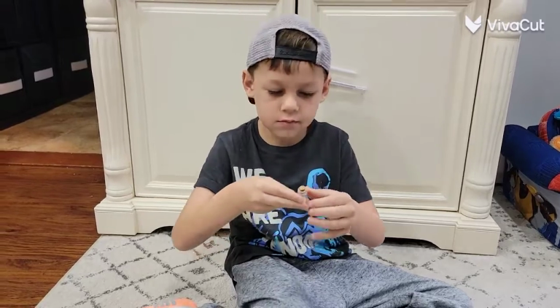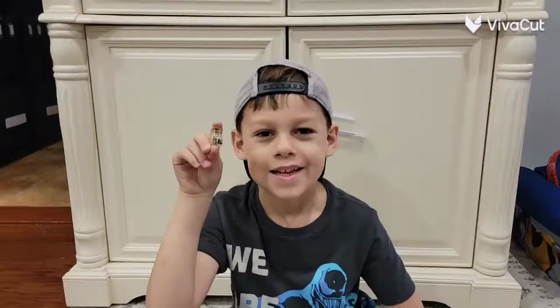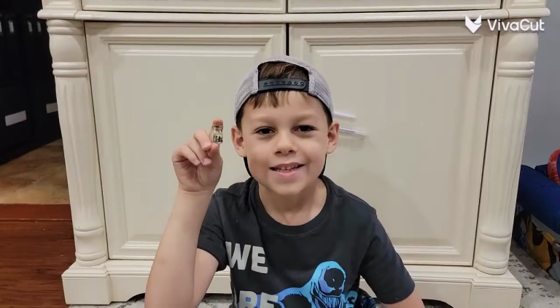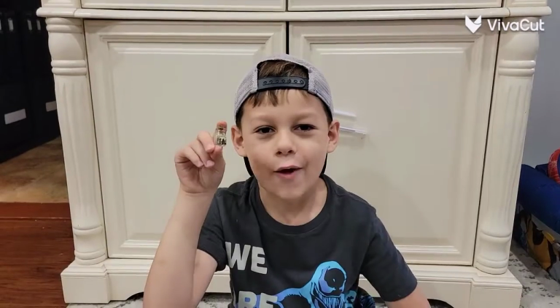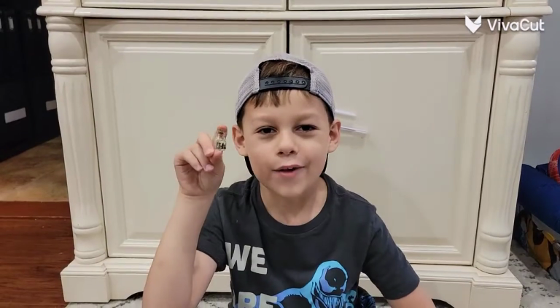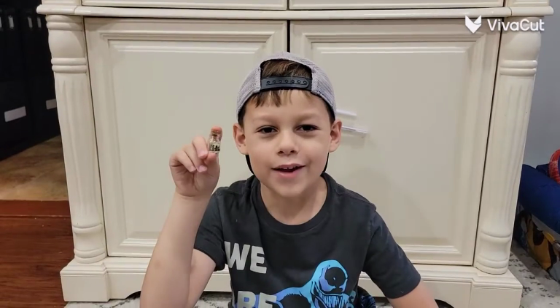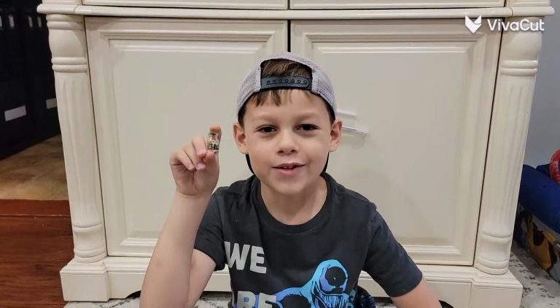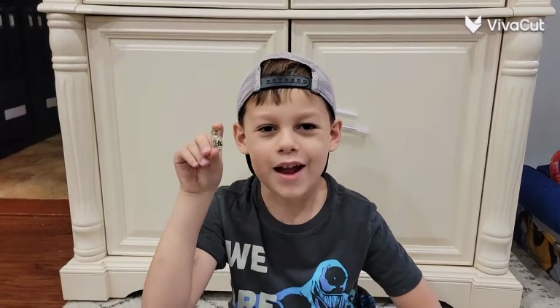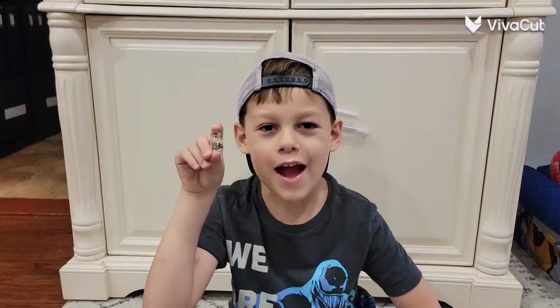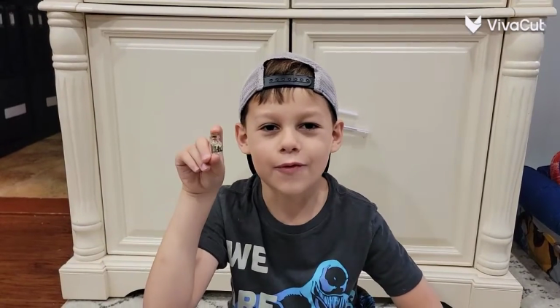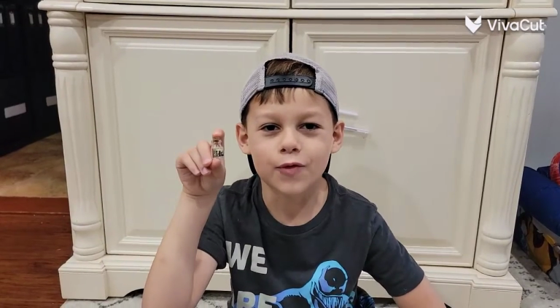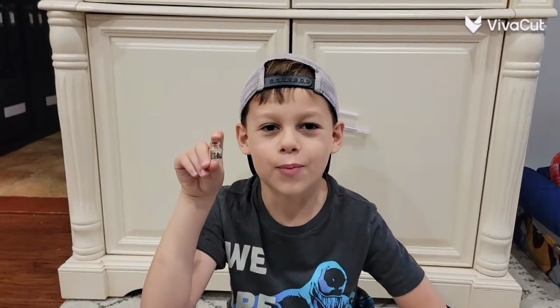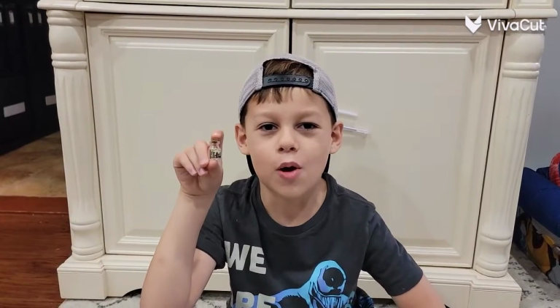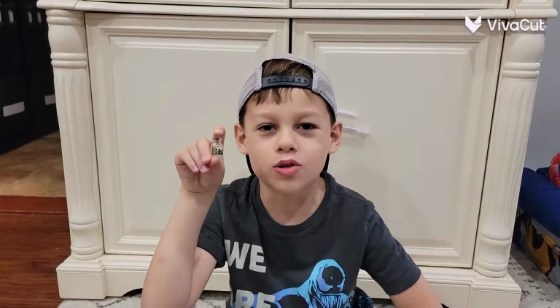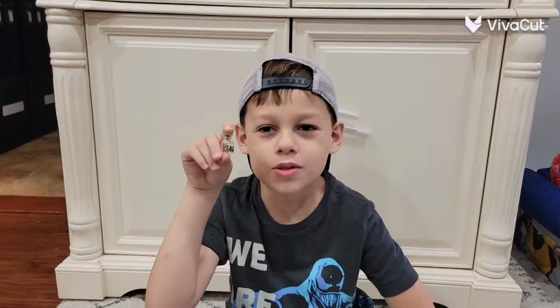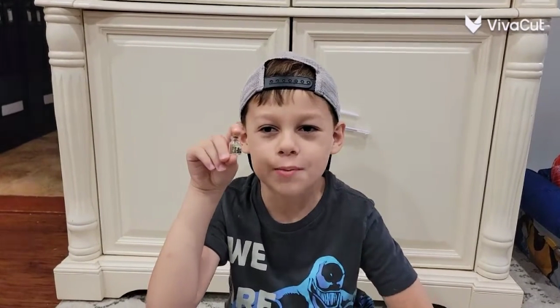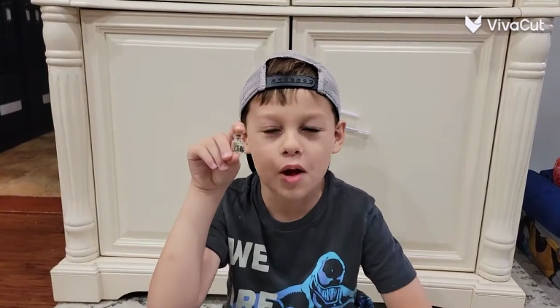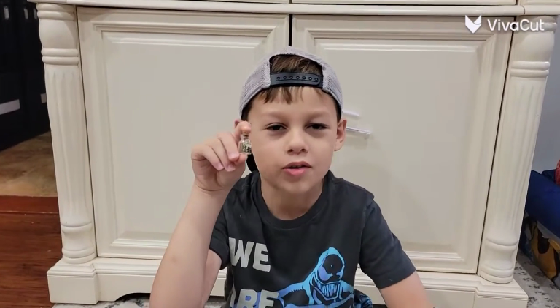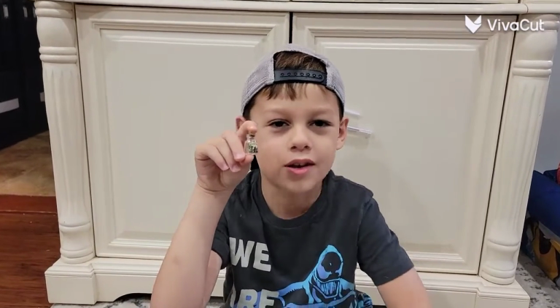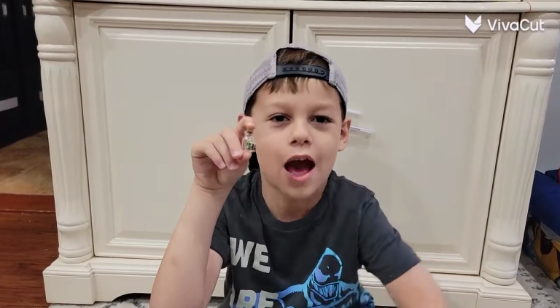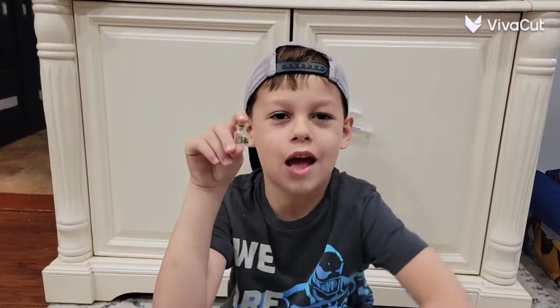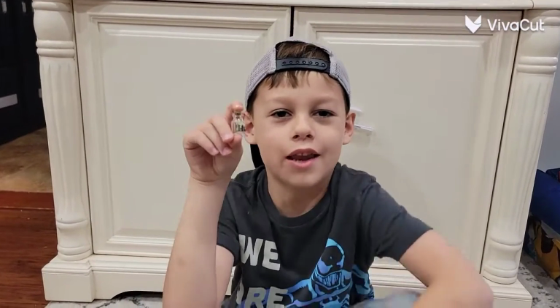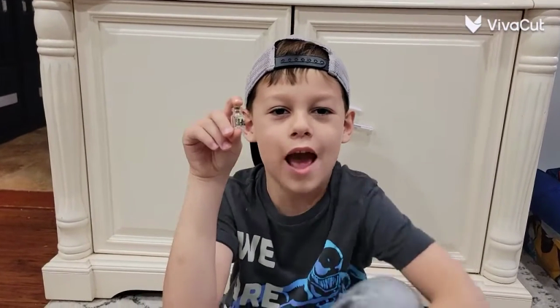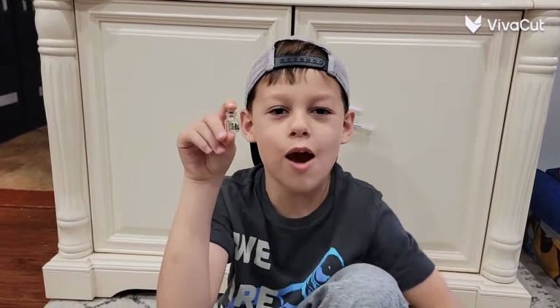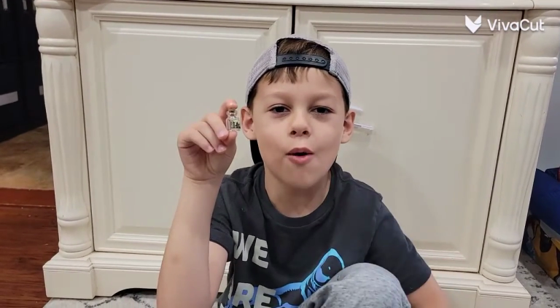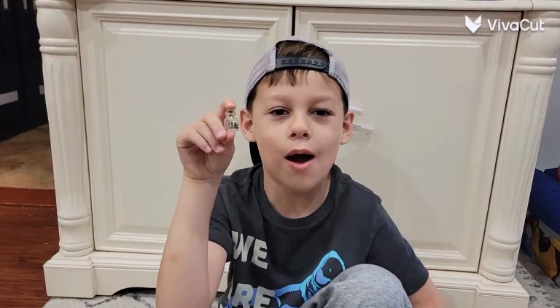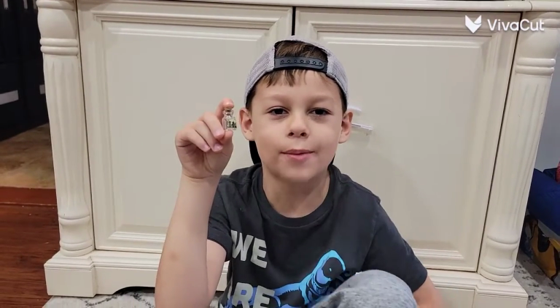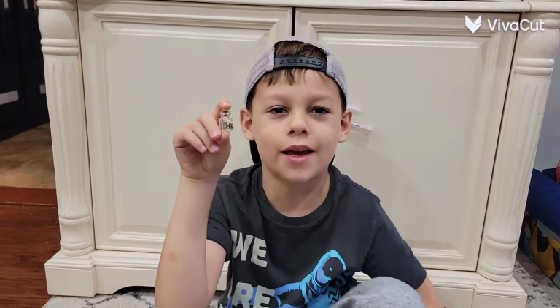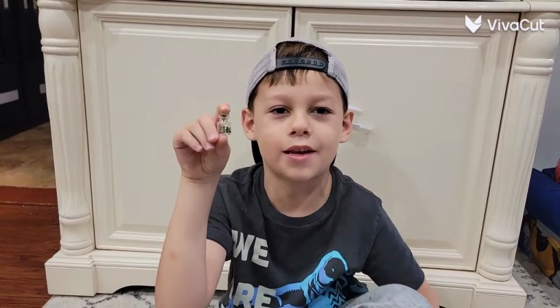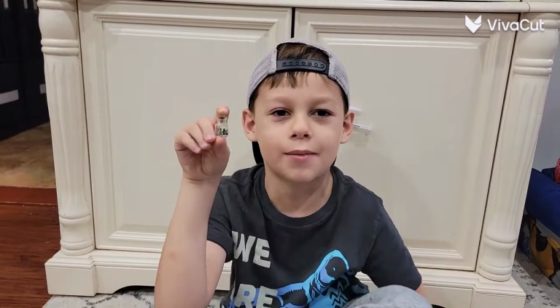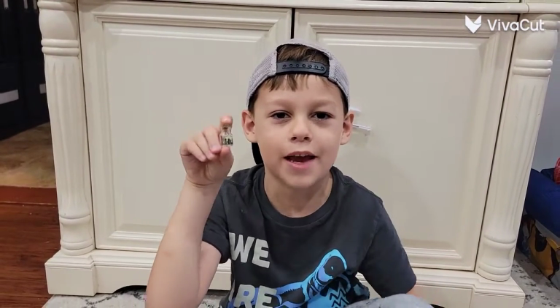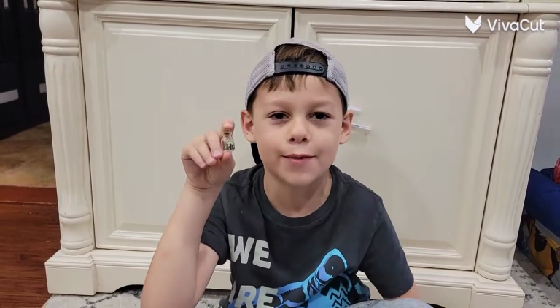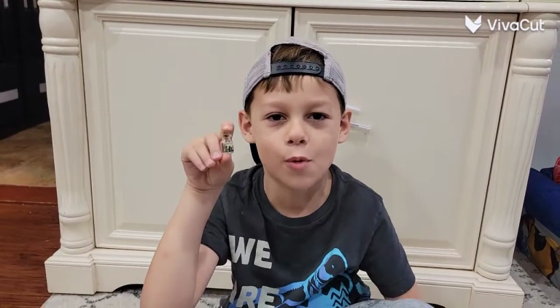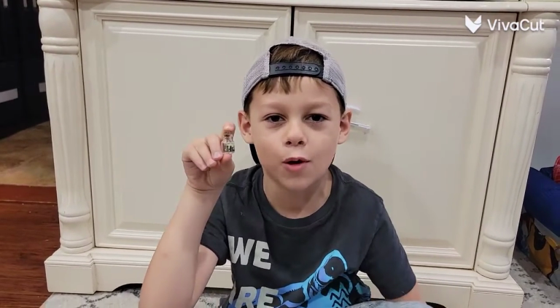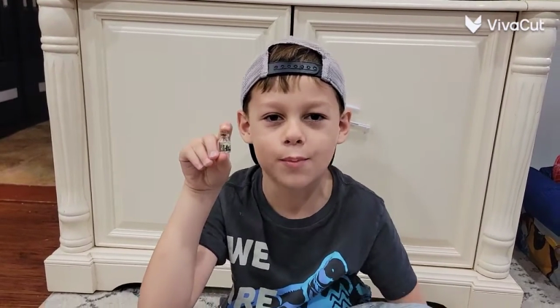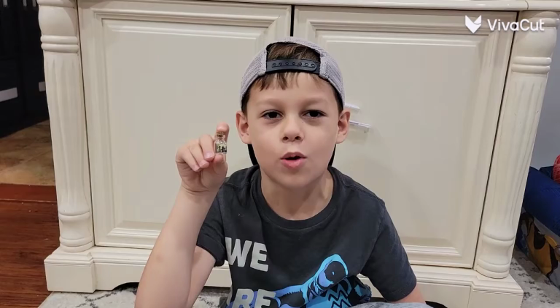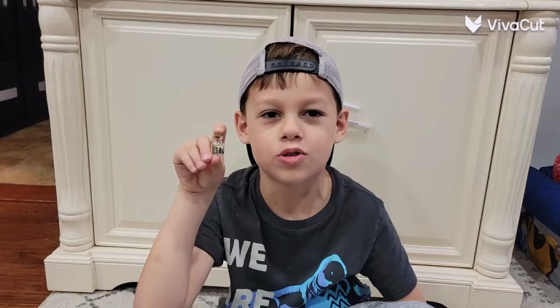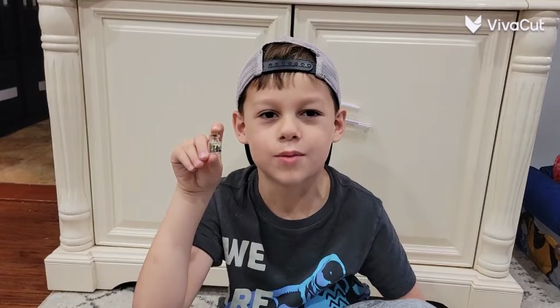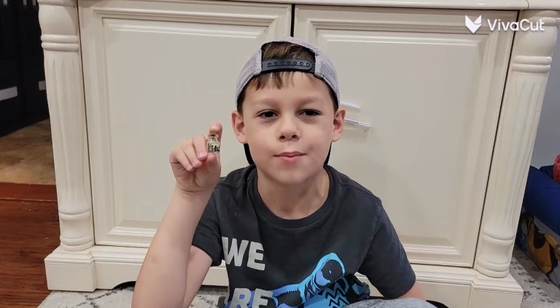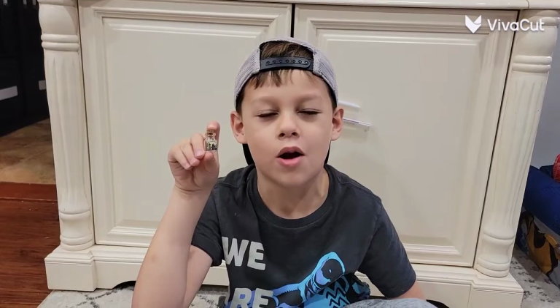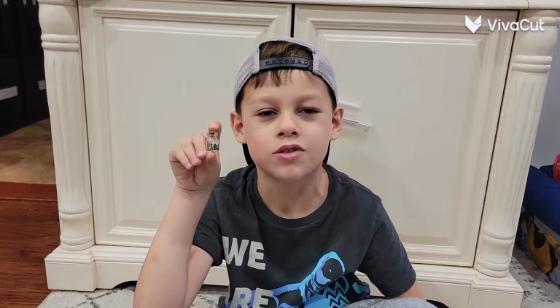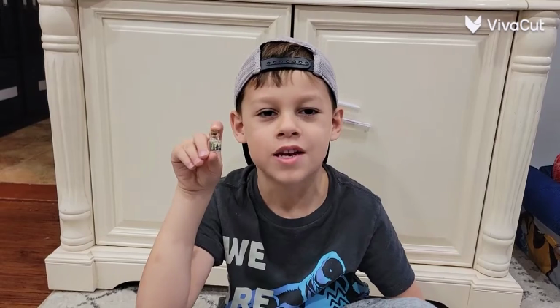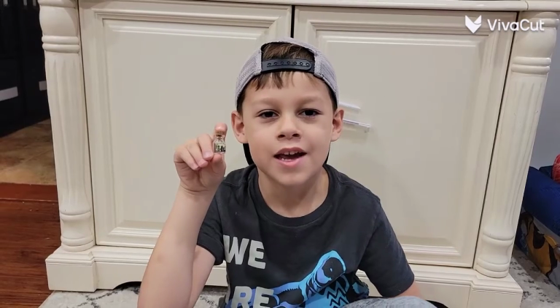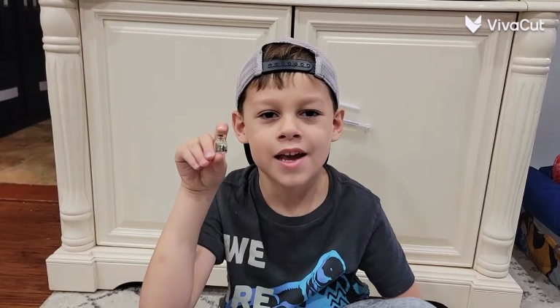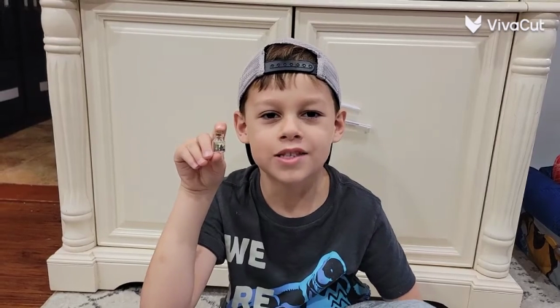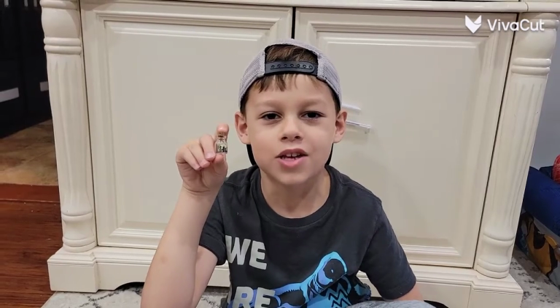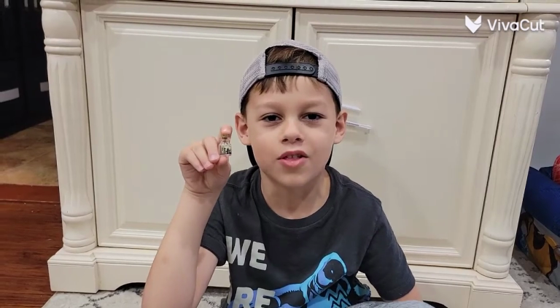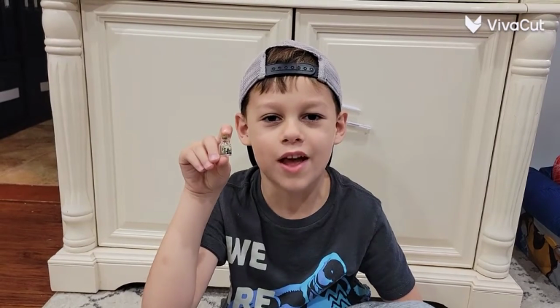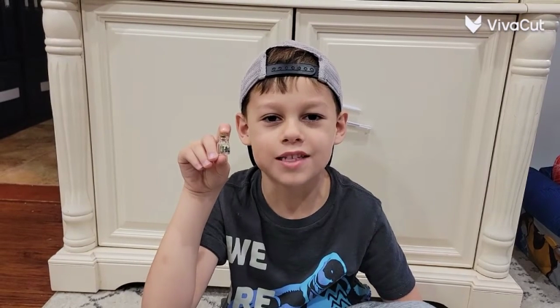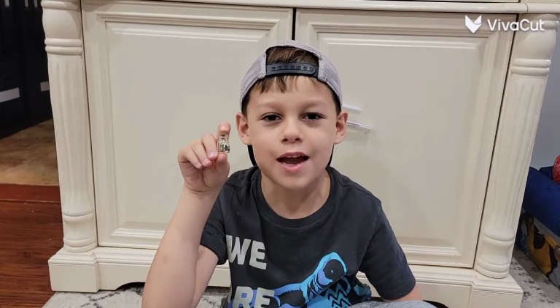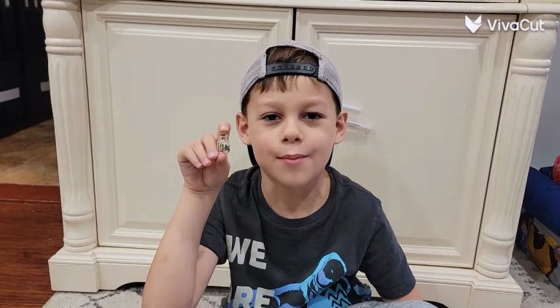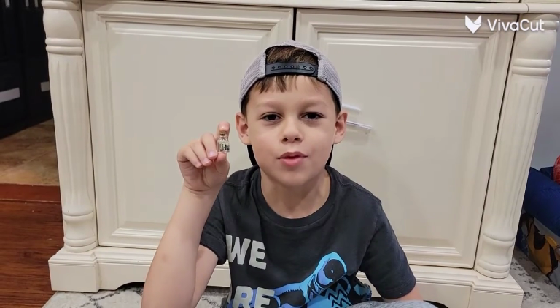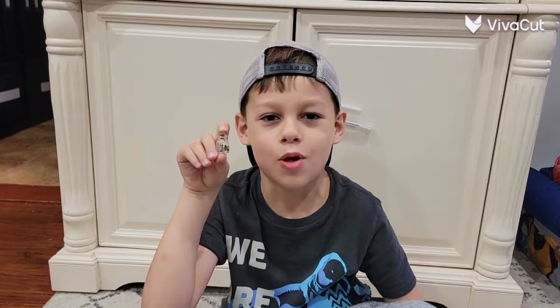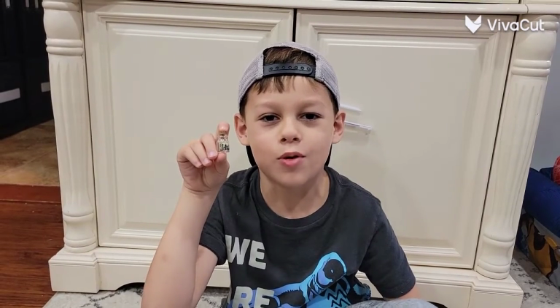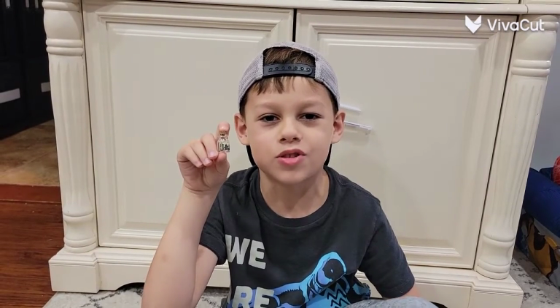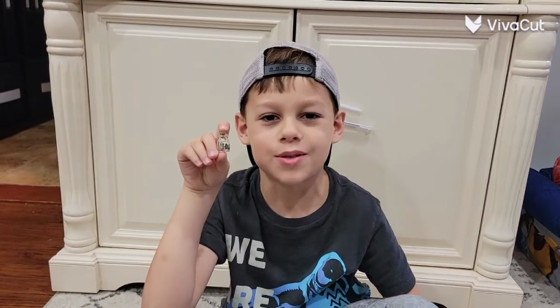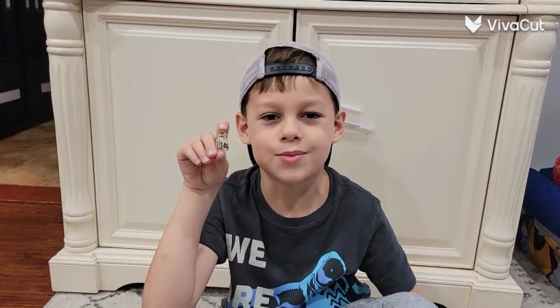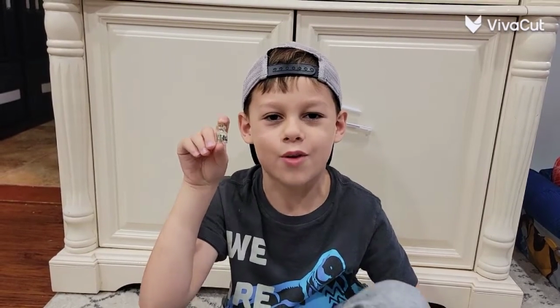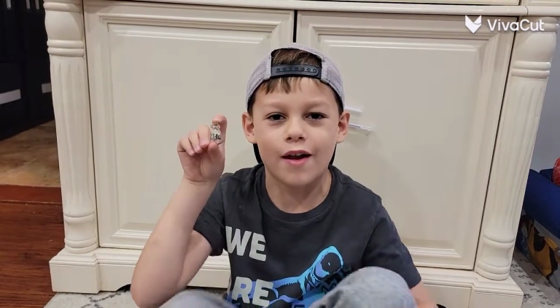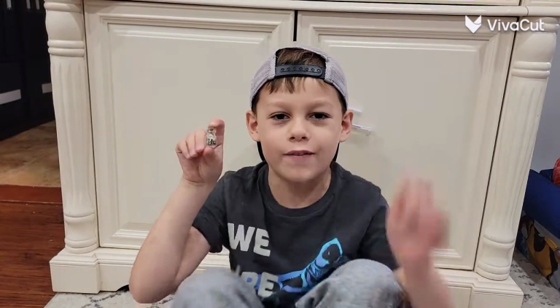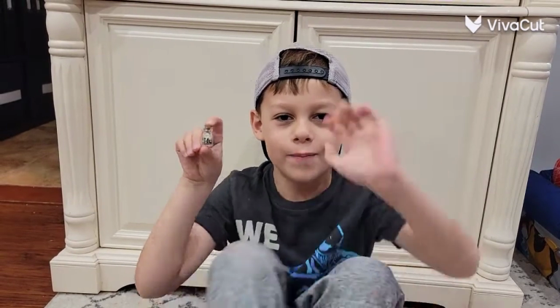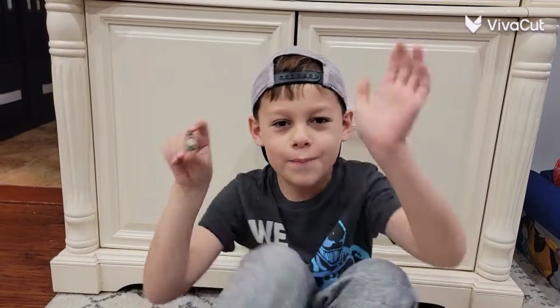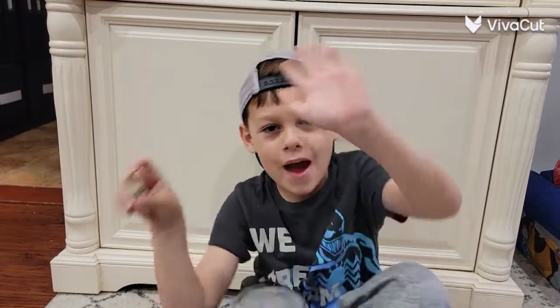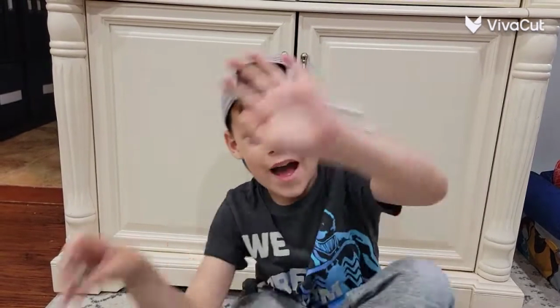Now here I have your potion bottle, and now I'm going to make more potion bottles. Hit the like down below and subscribe. Bye!